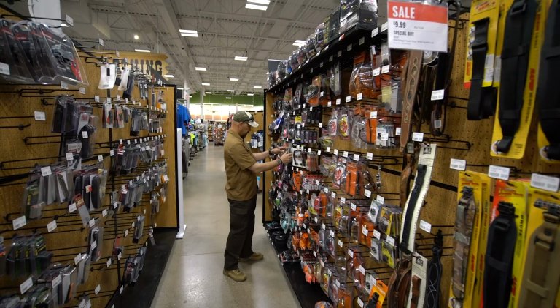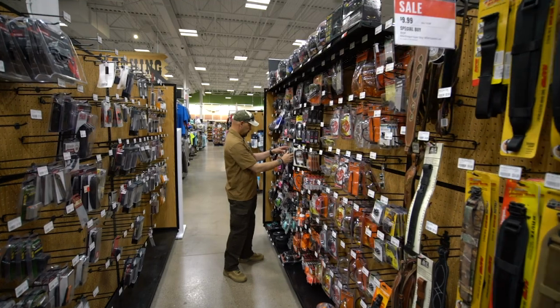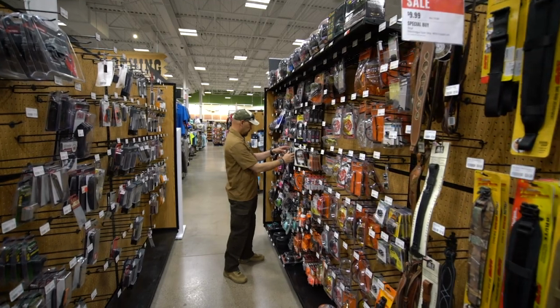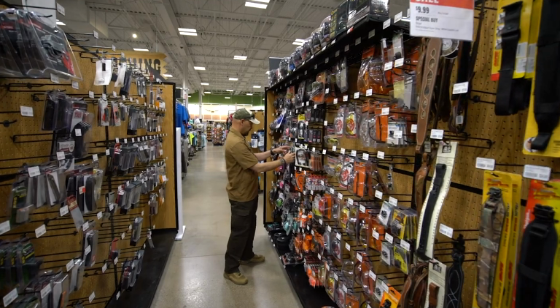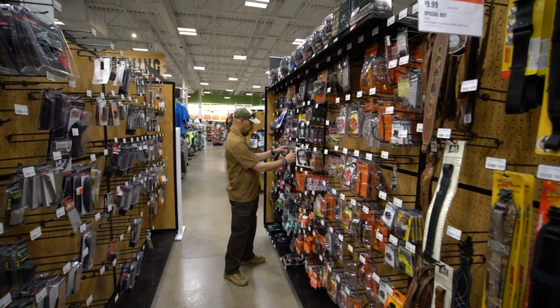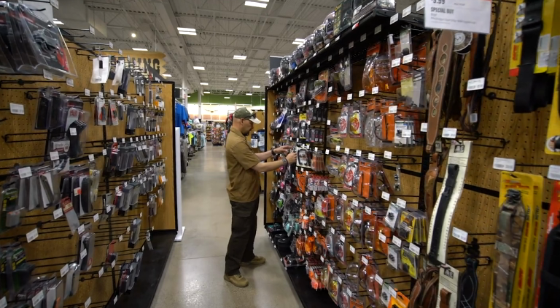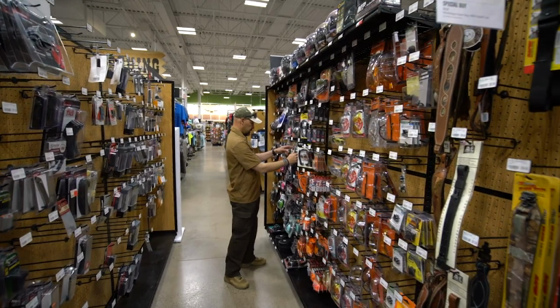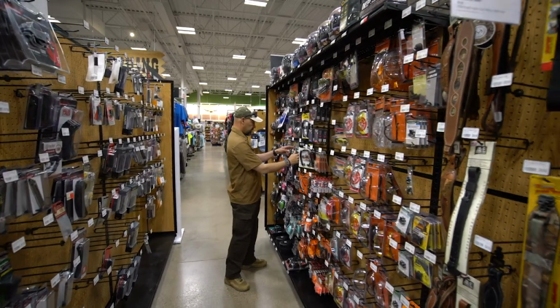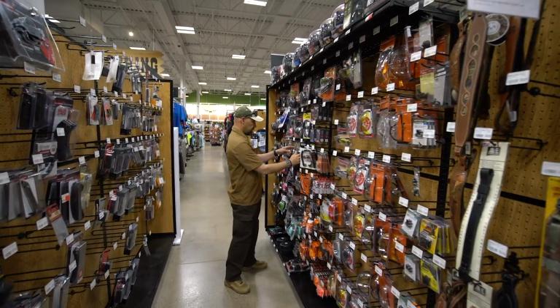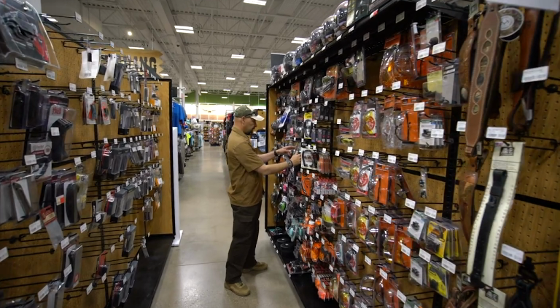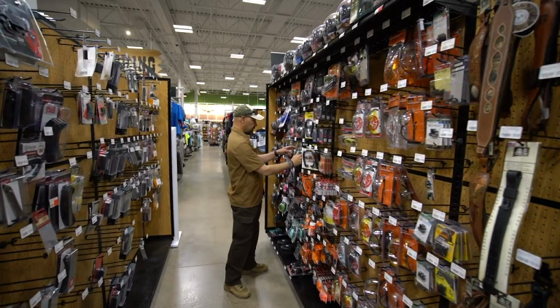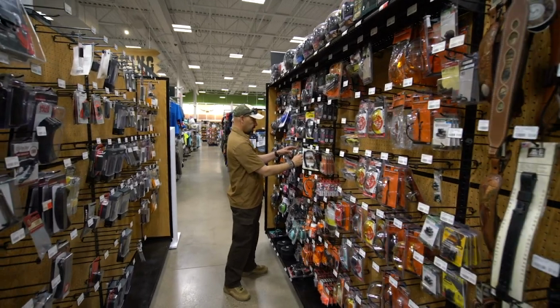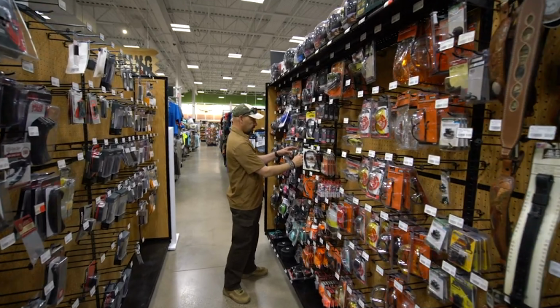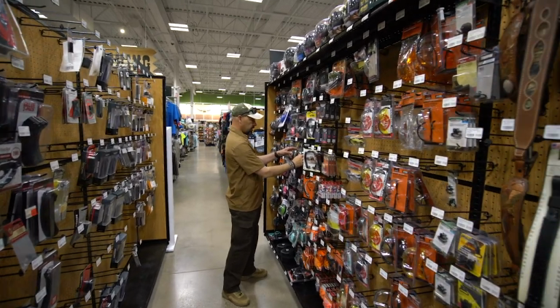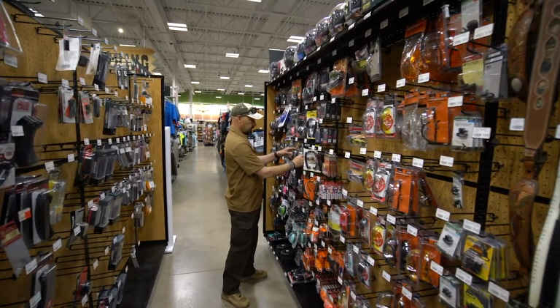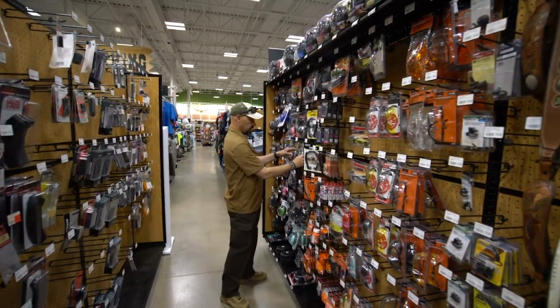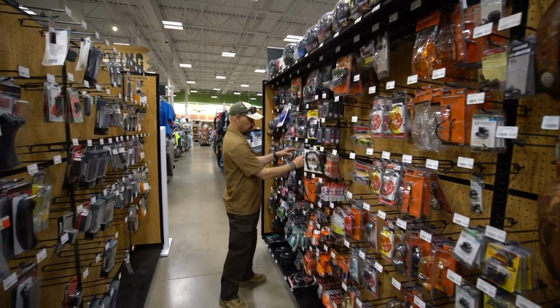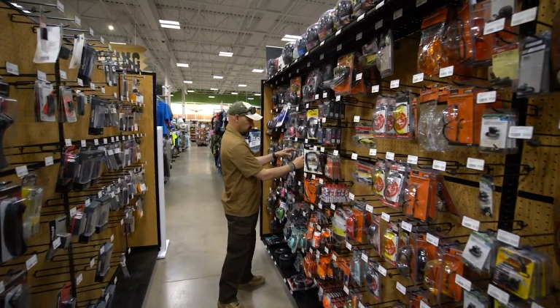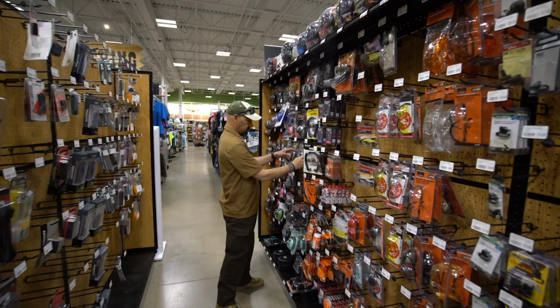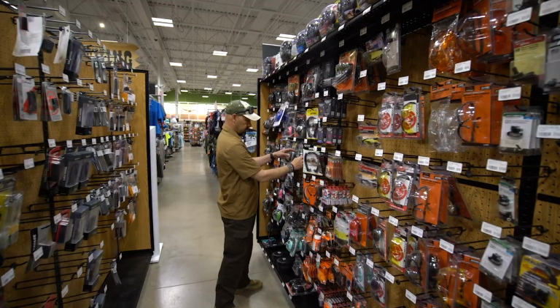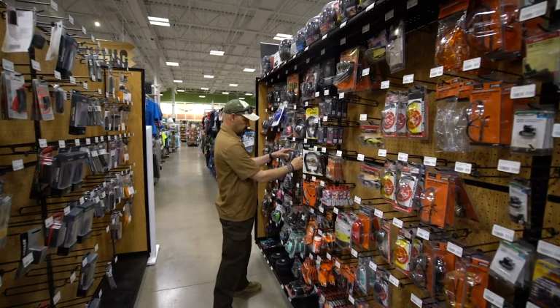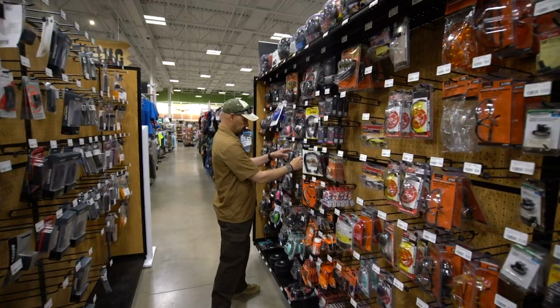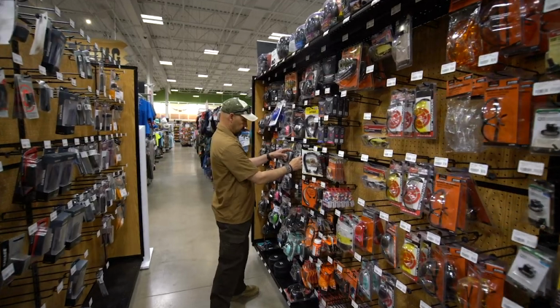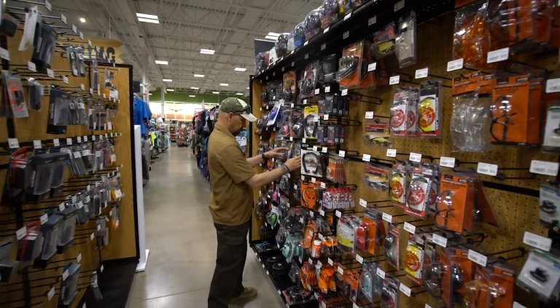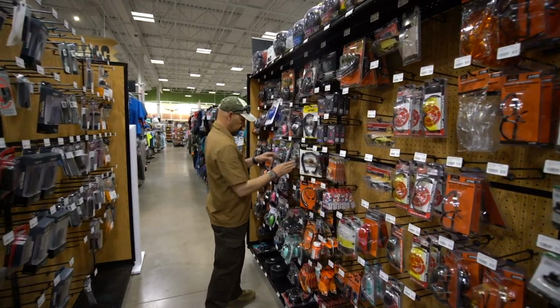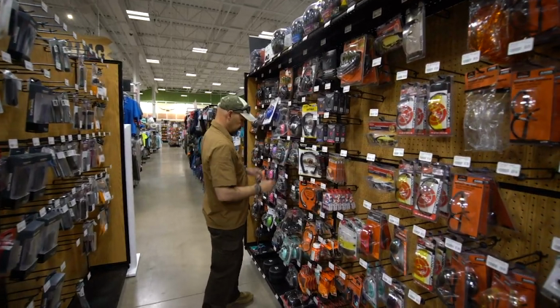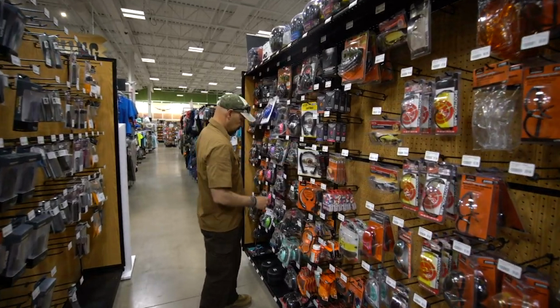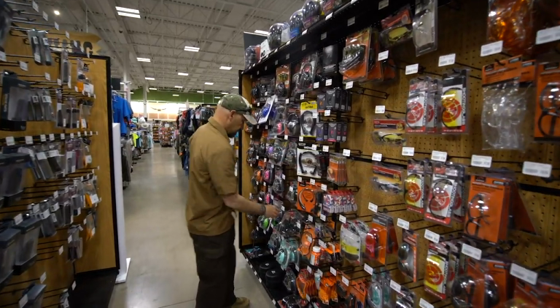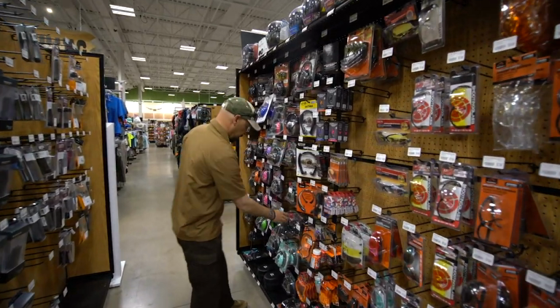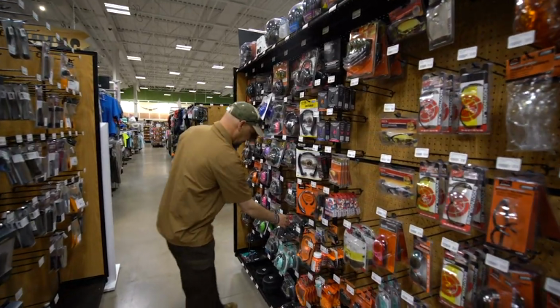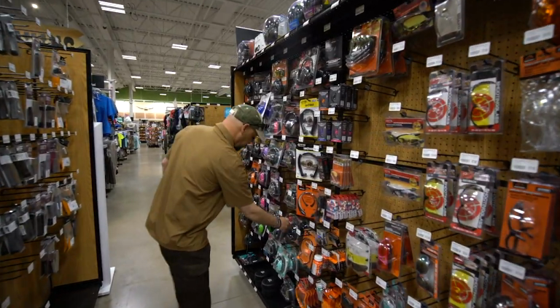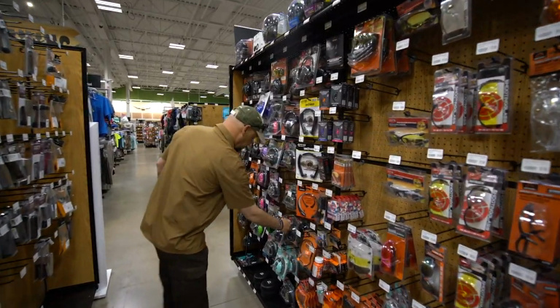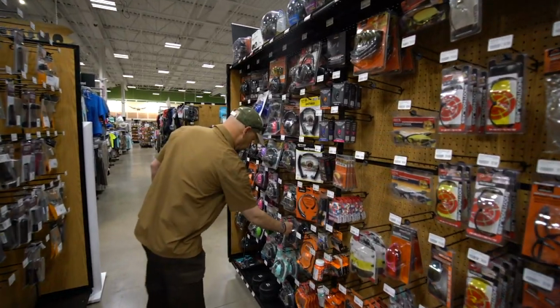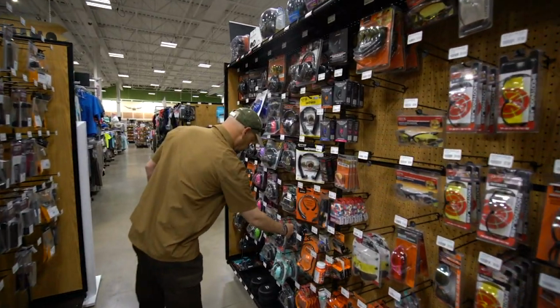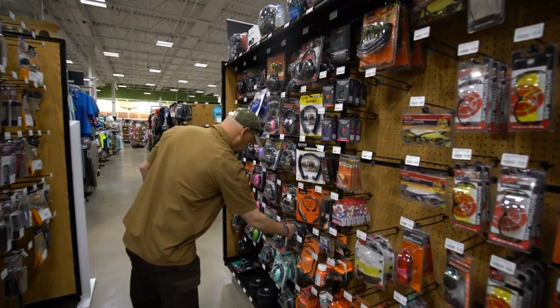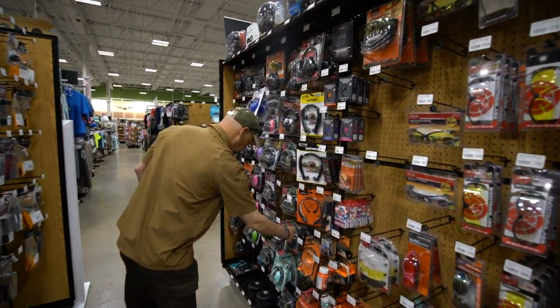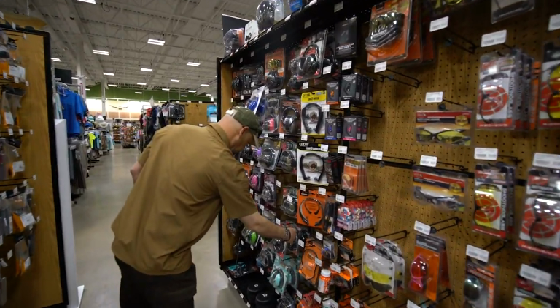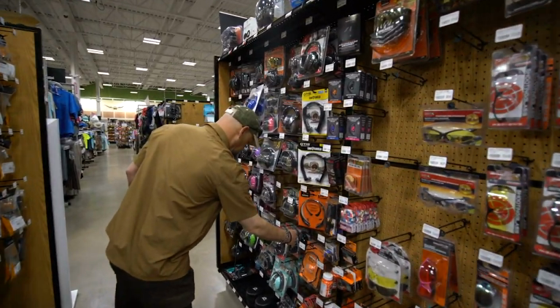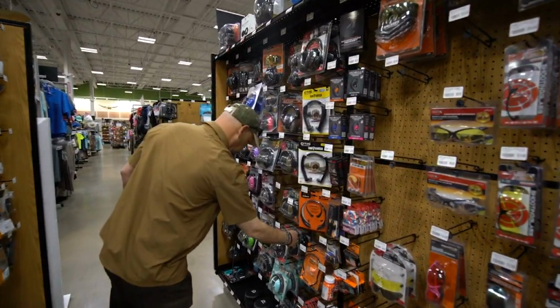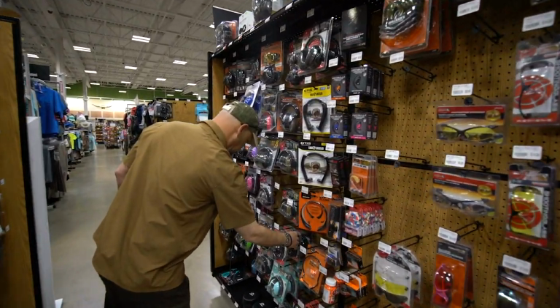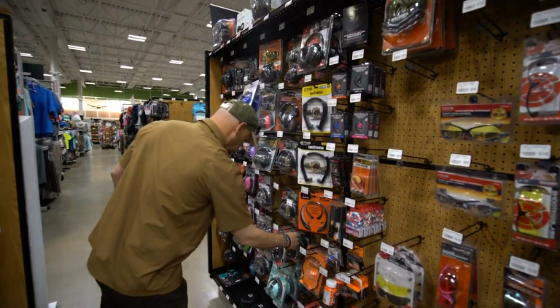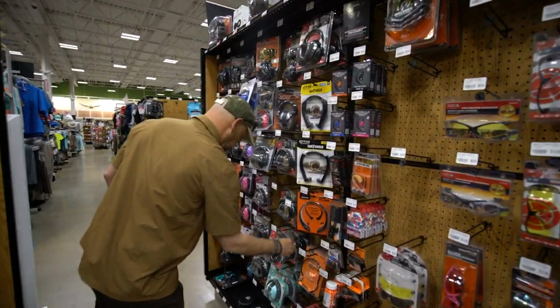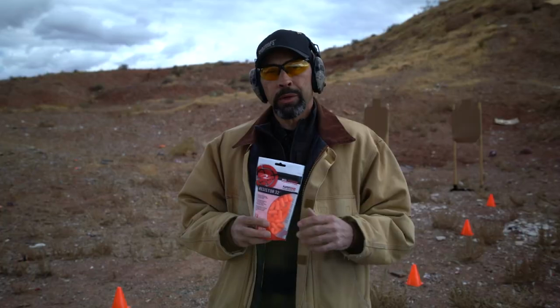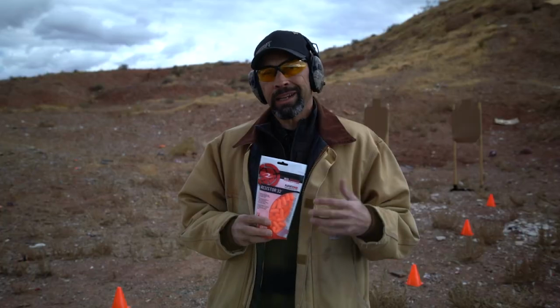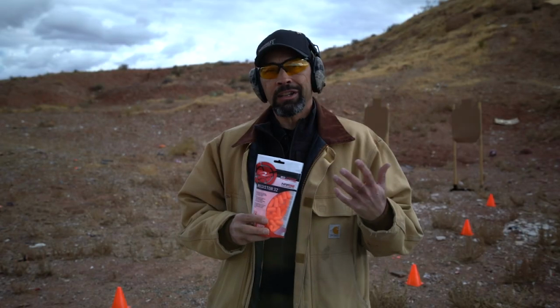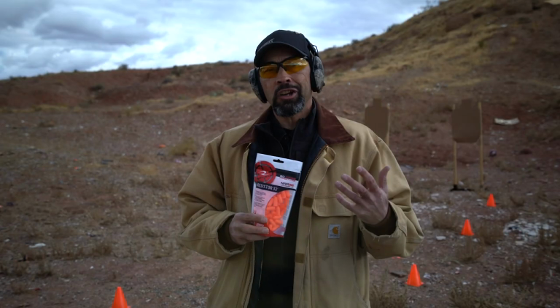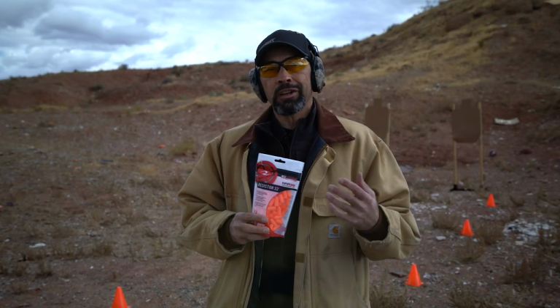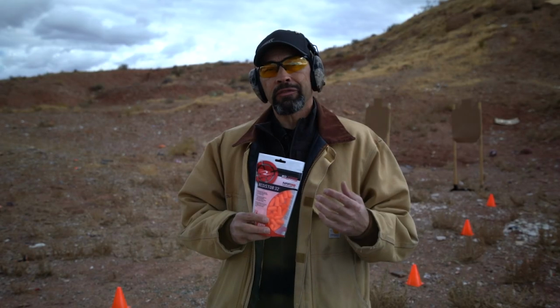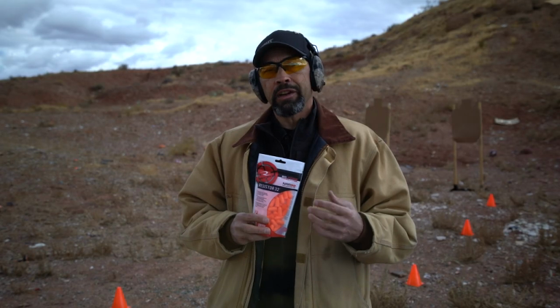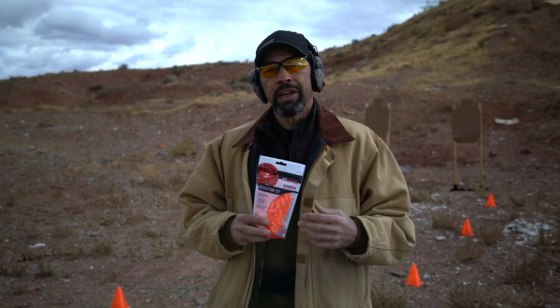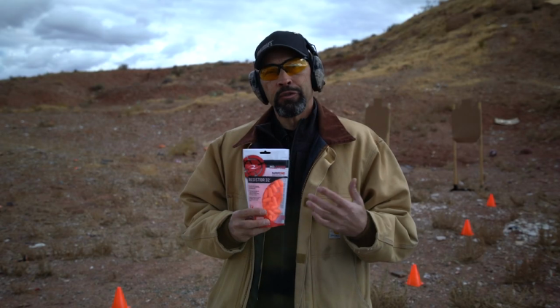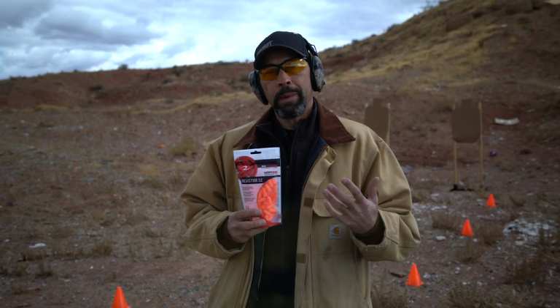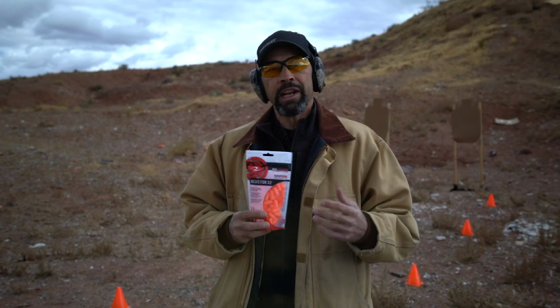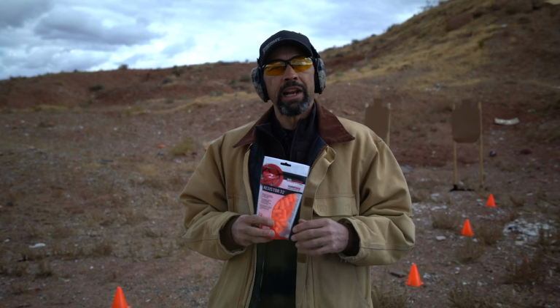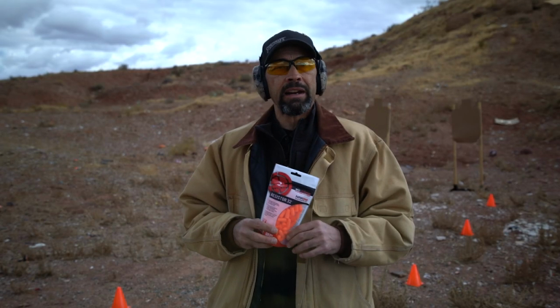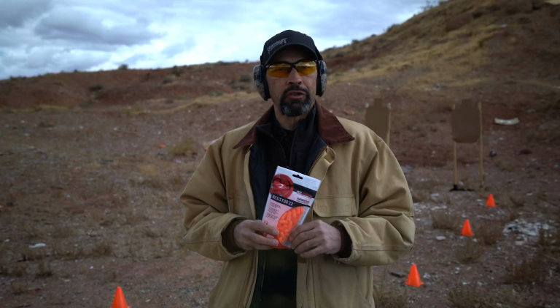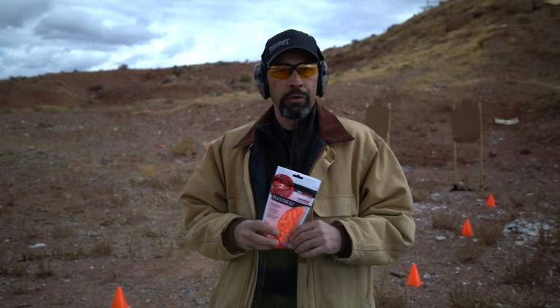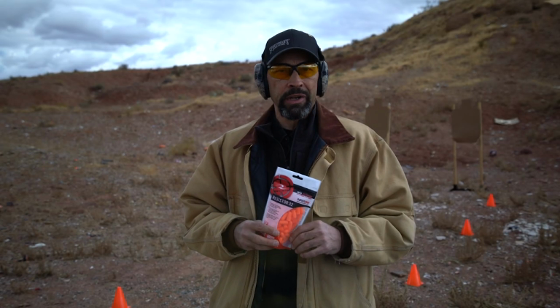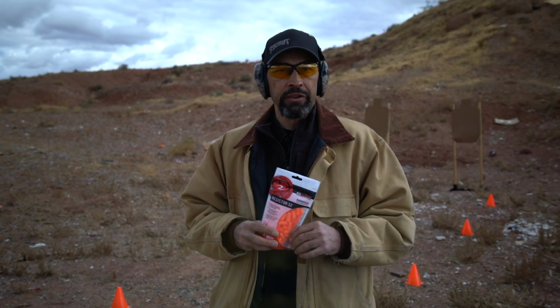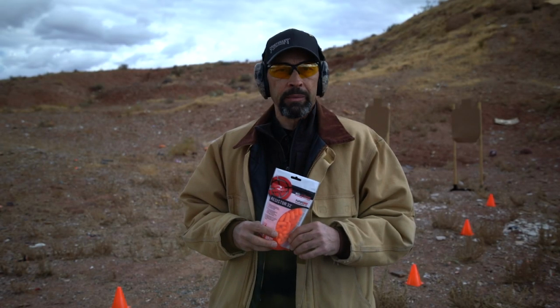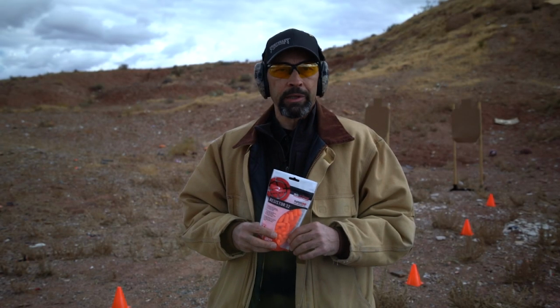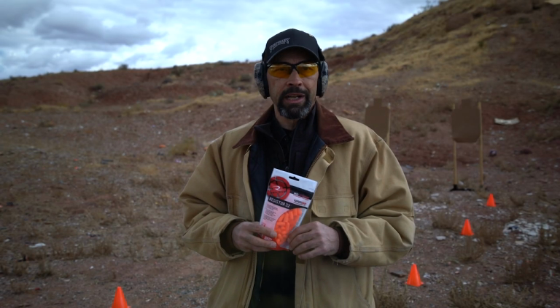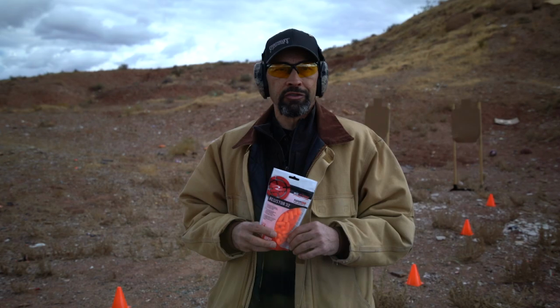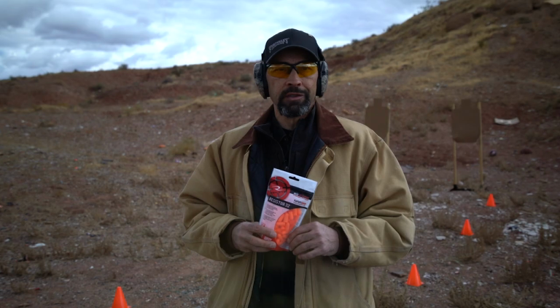Sportsman's Warehouse has them available in packages of 100 or 50 pairs, so they're always available for bringing along a friend who may not have their own hearing protection.